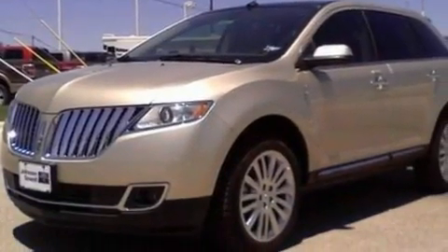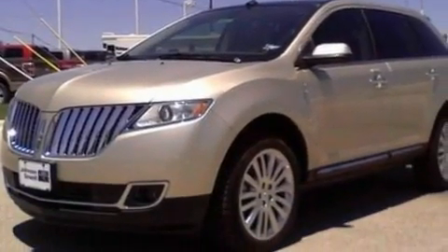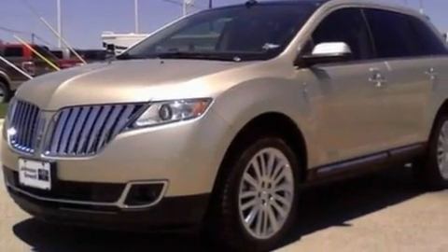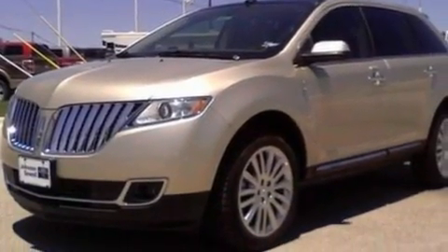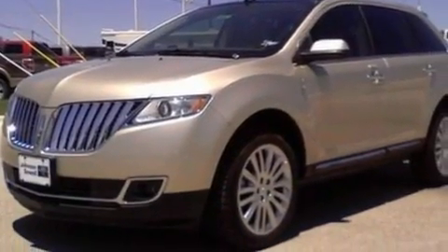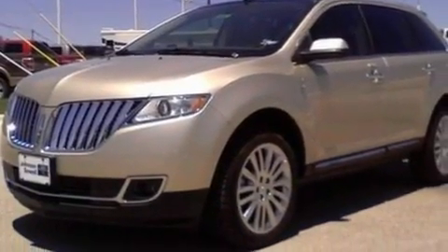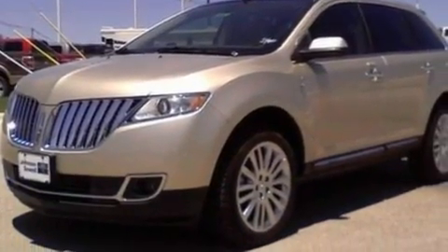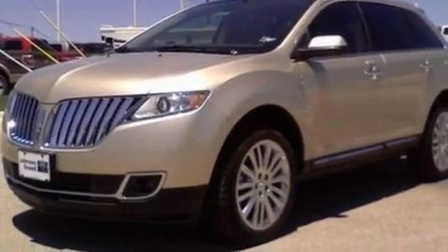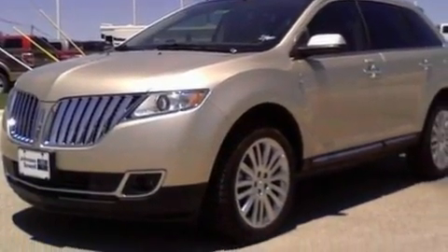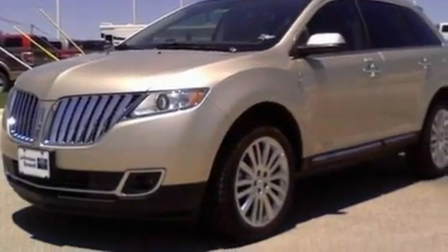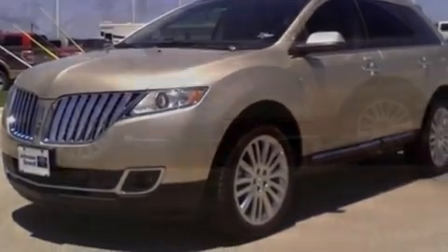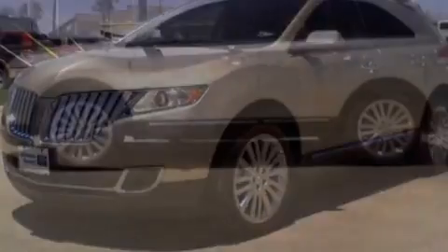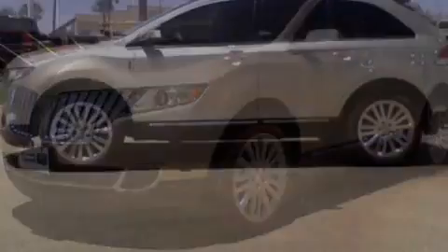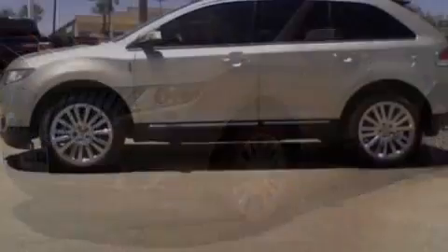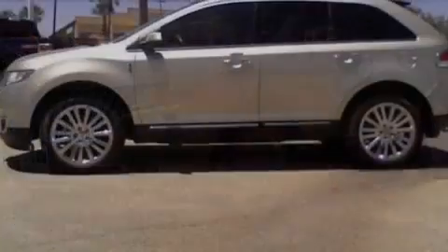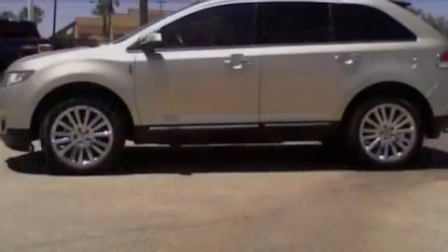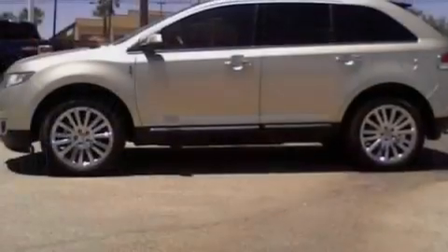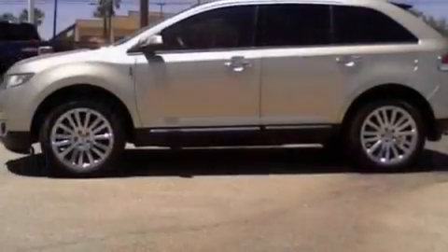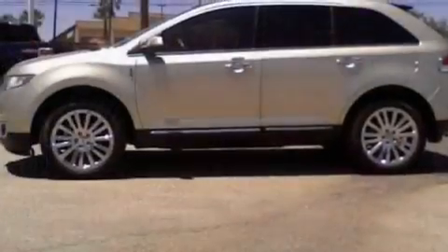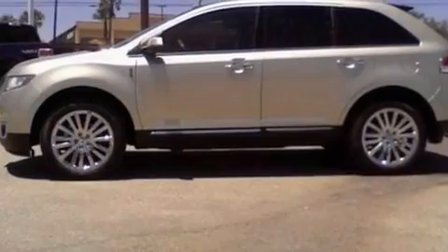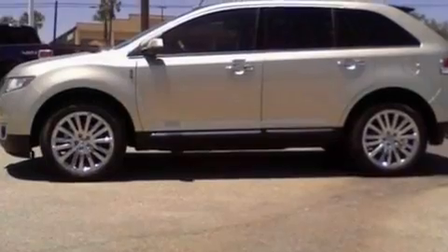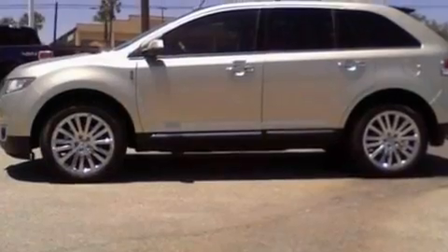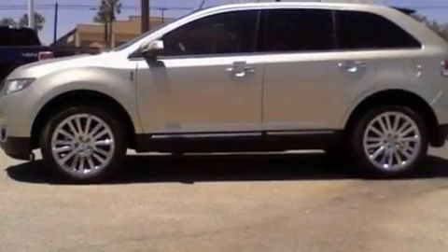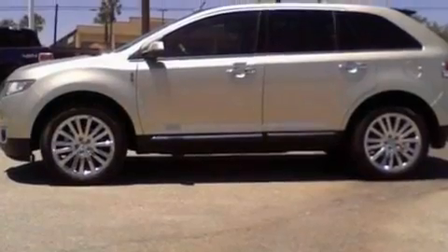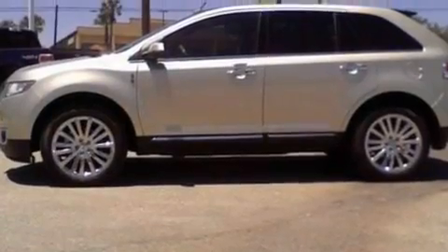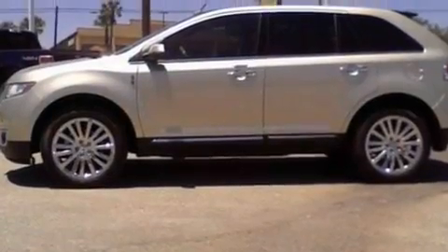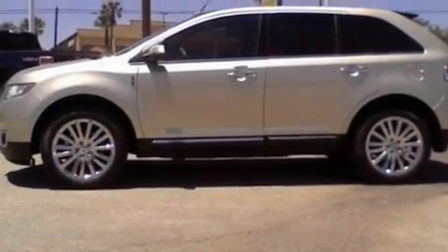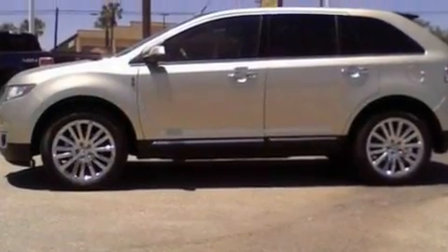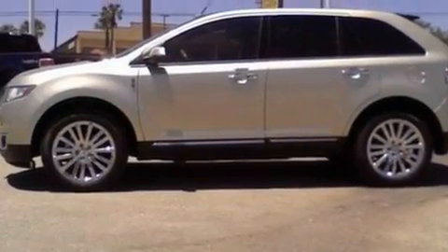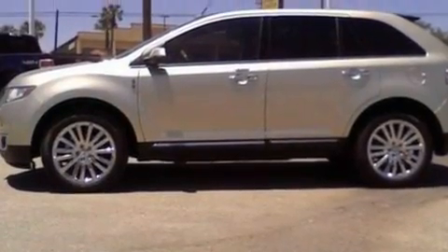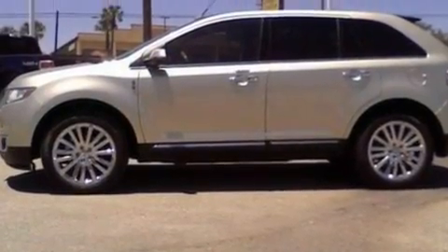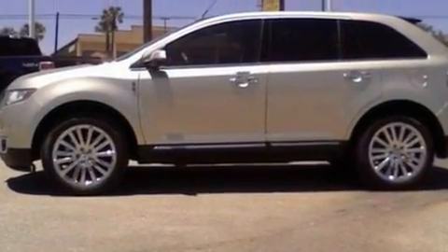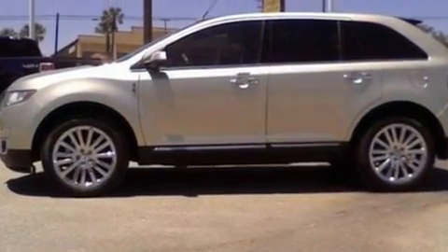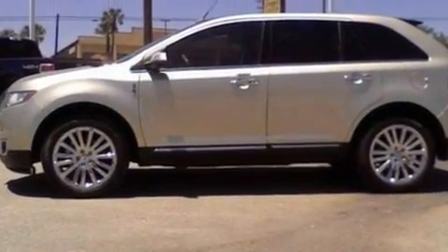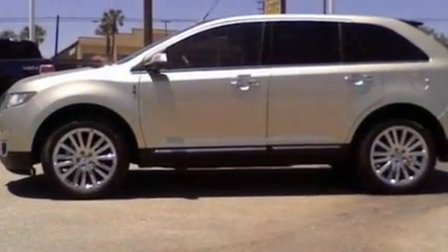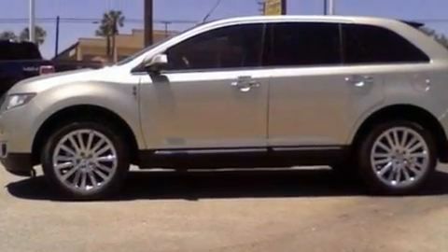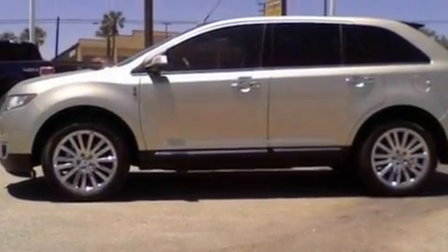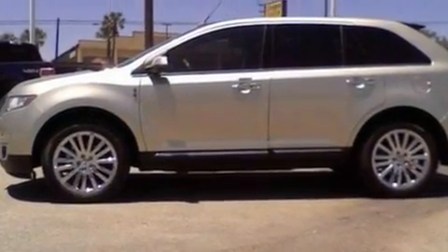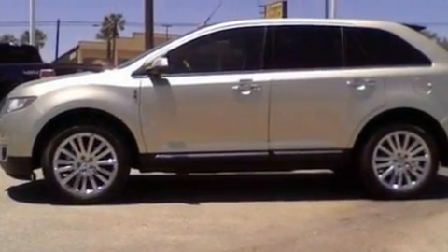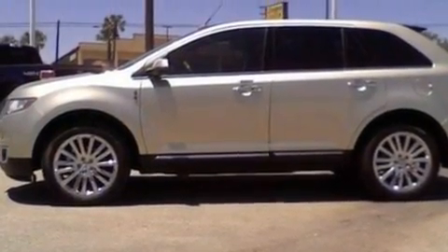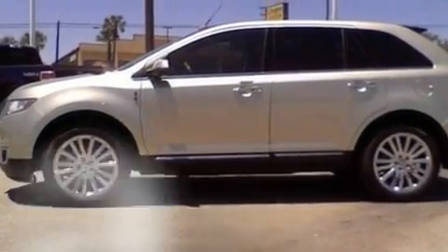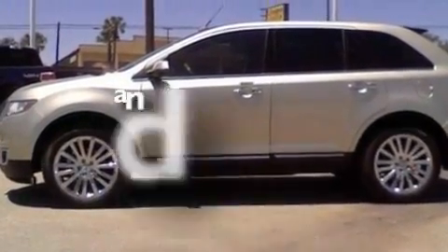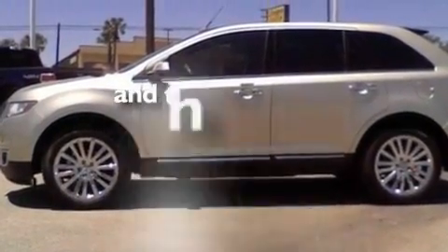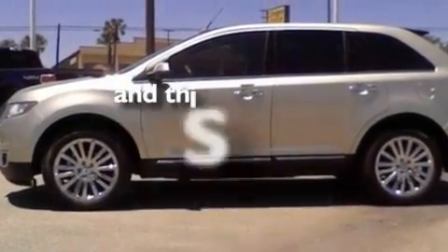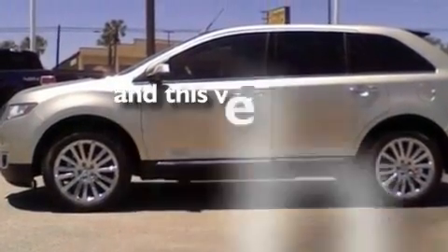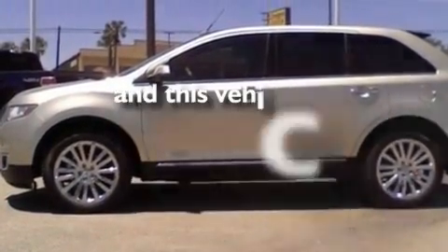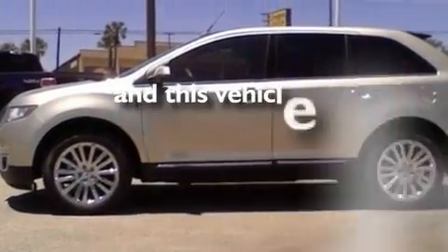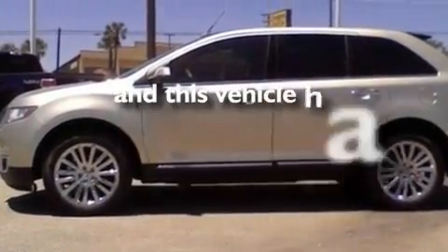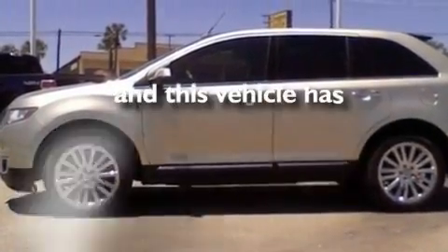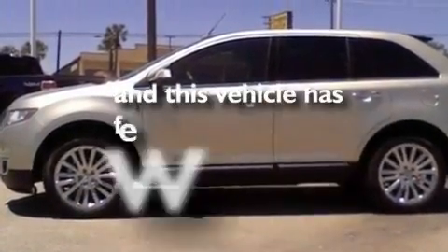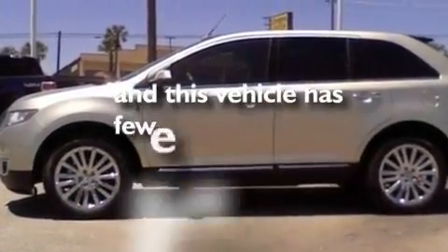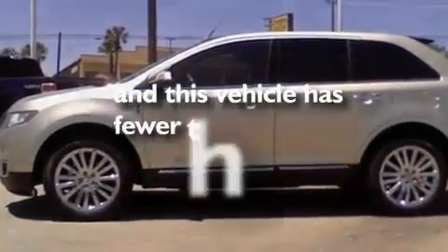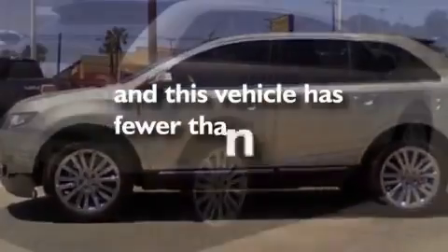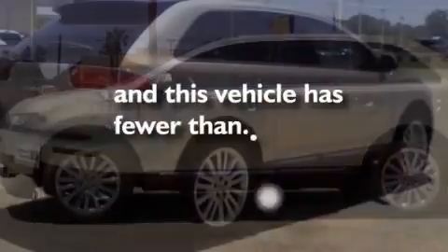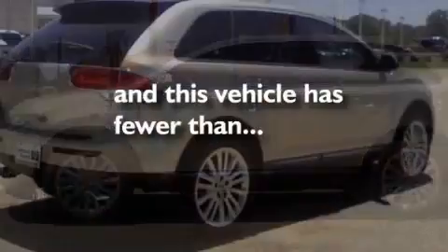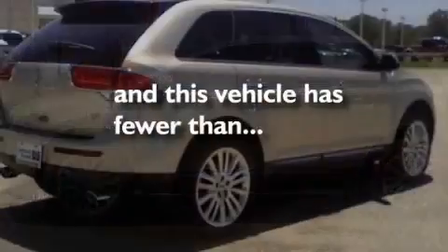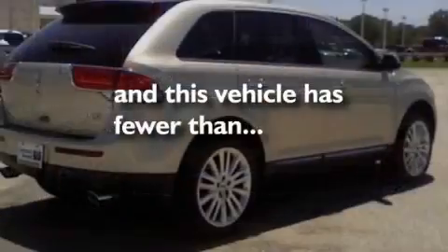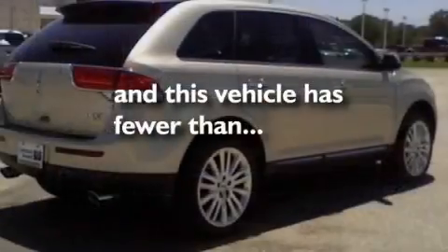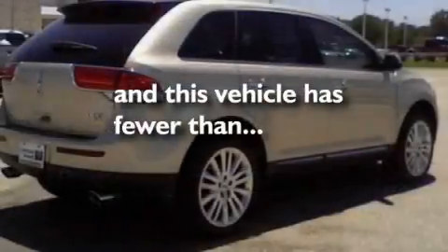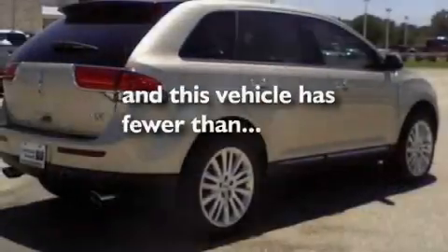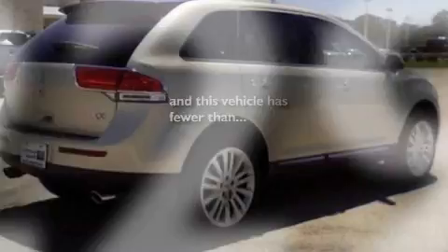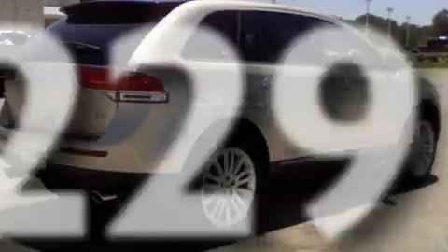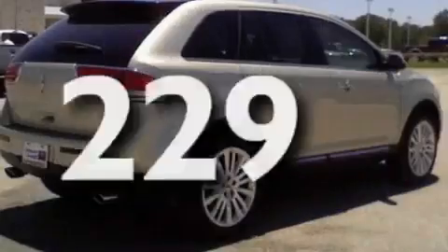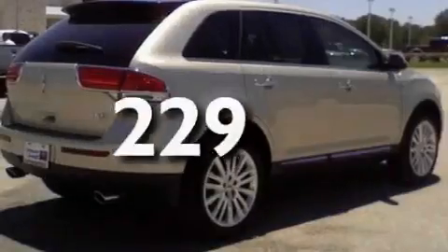A rear spoiler, a low-tire pressure indicator, cruise control, and this vehicle has fewer than 1,000 miles on the odometer.